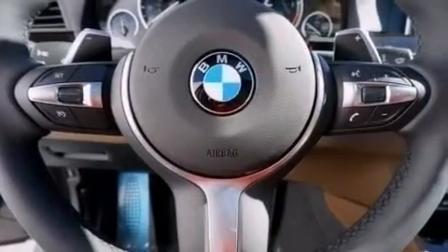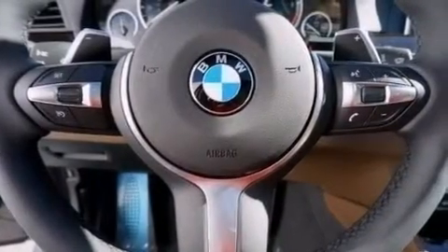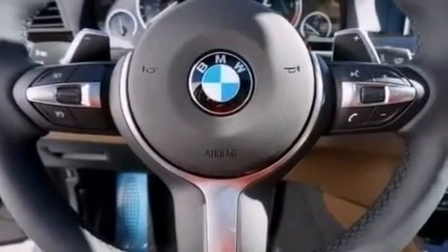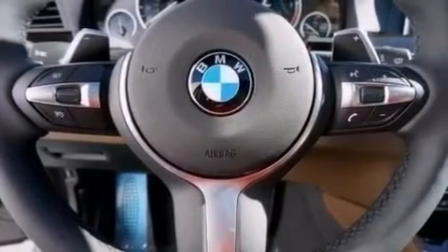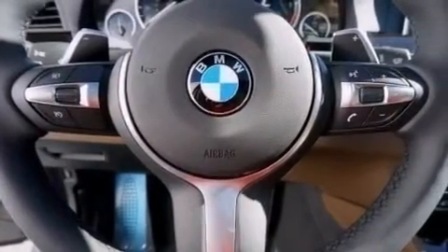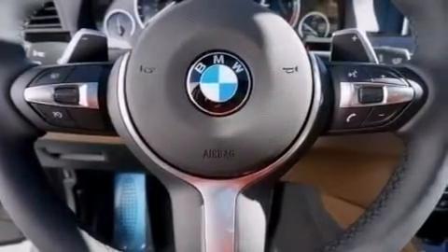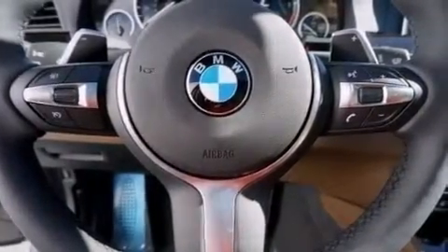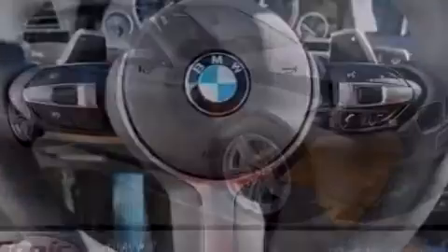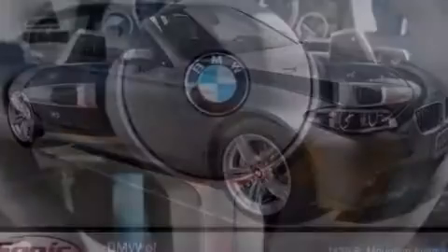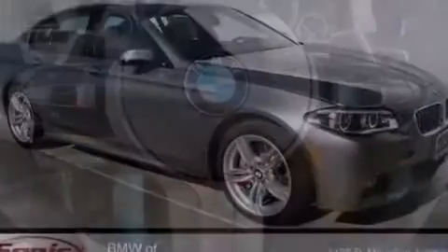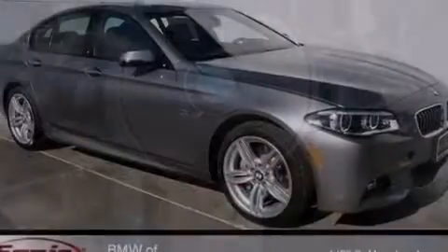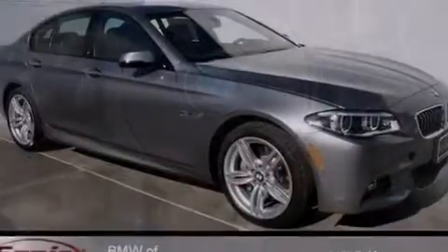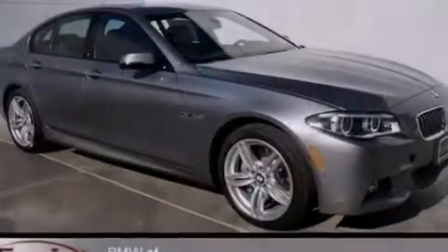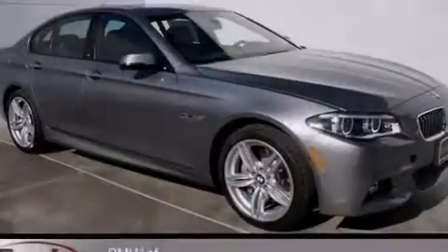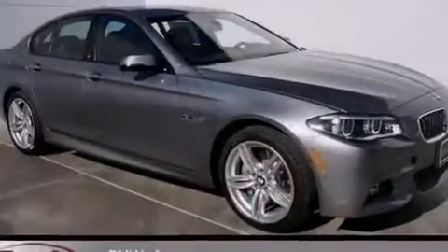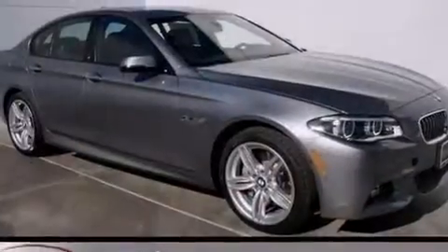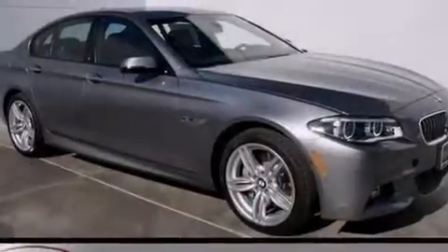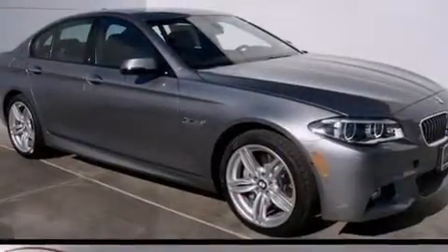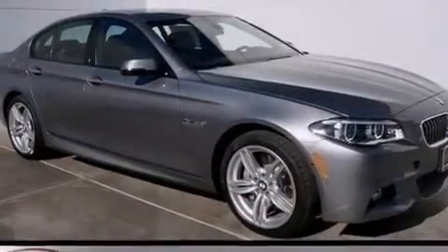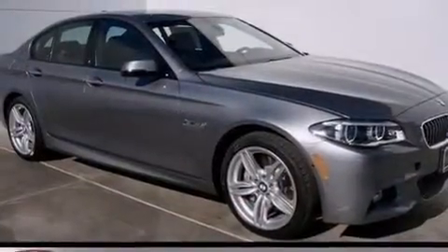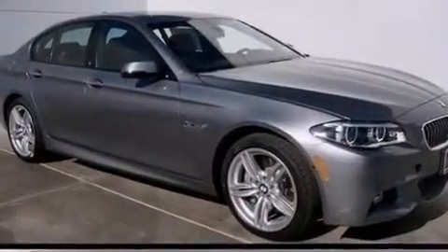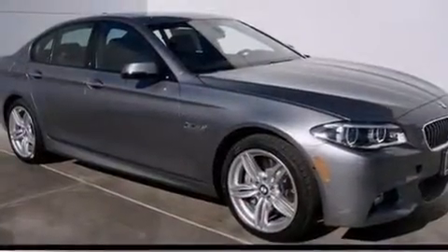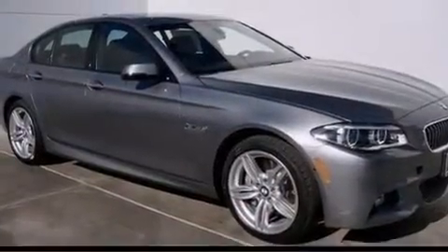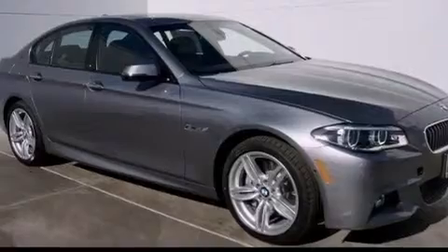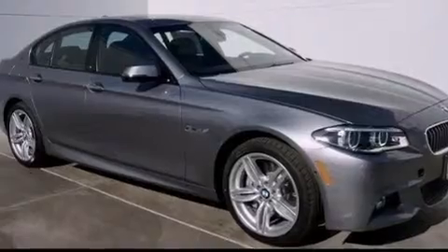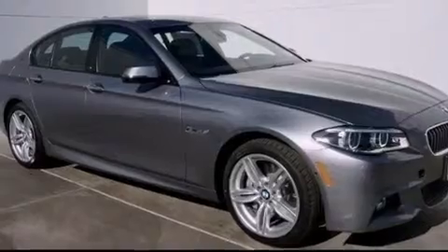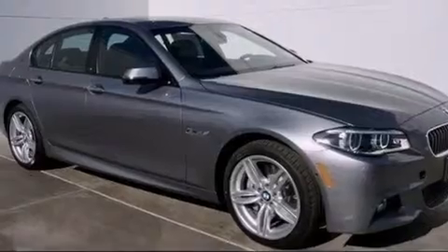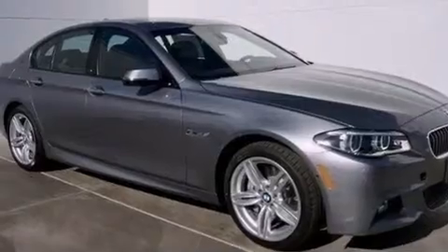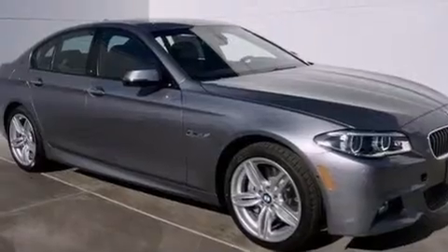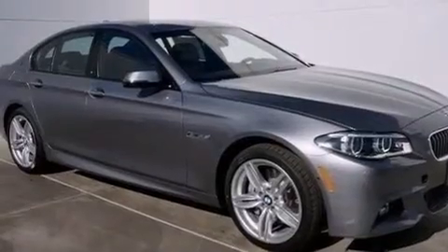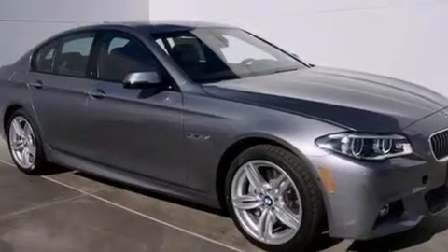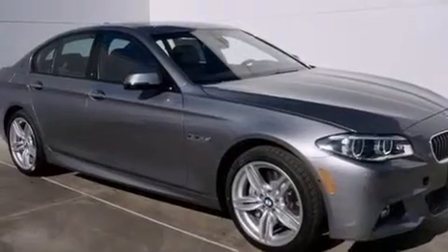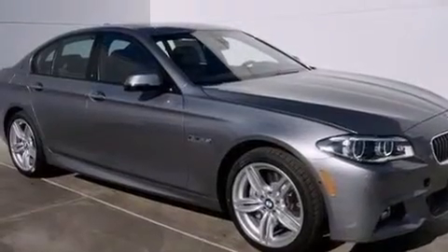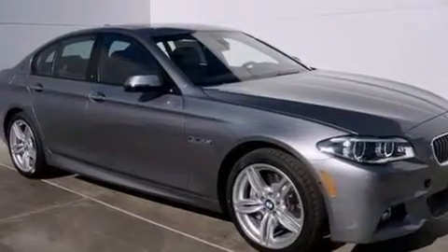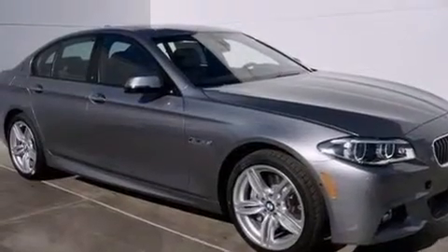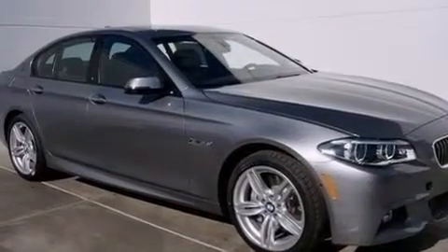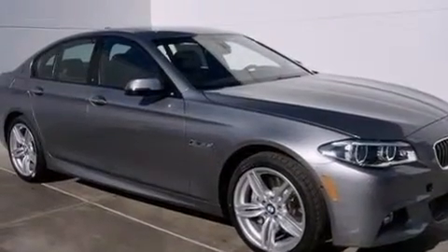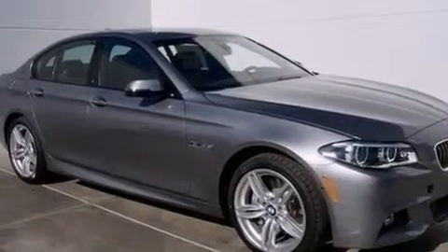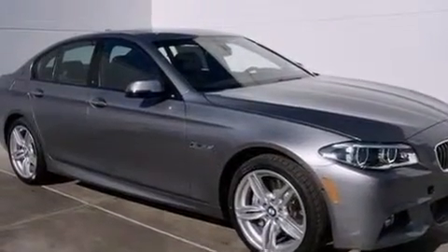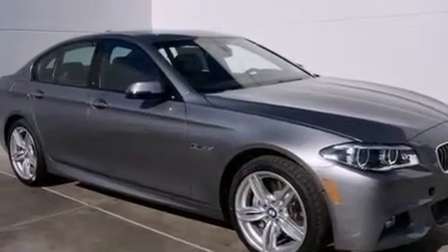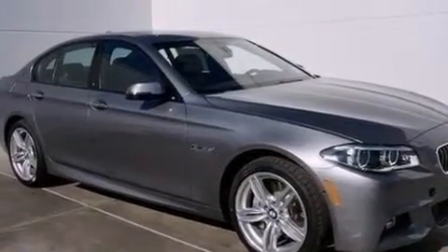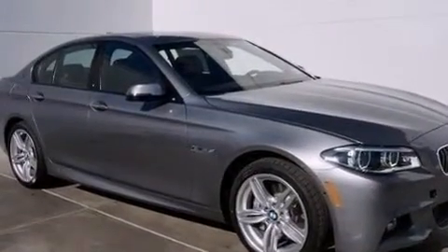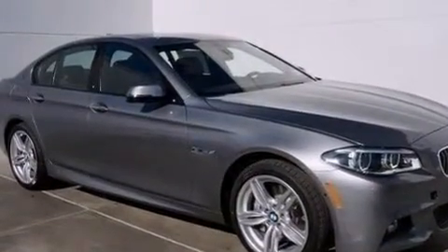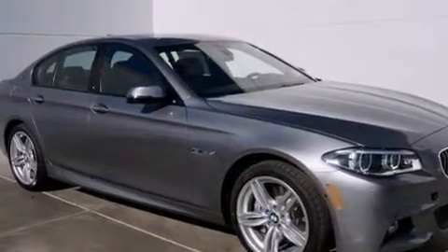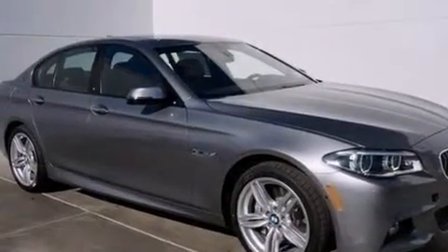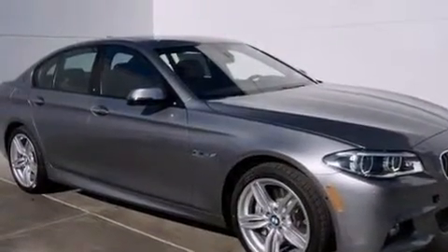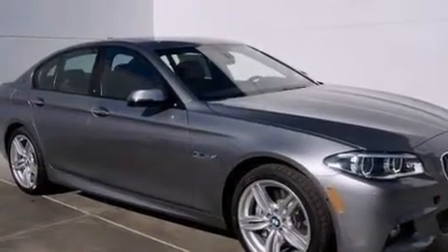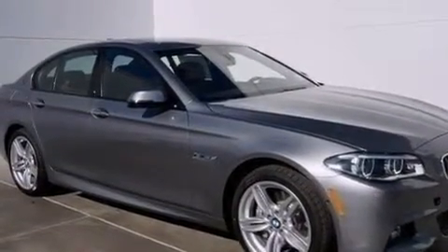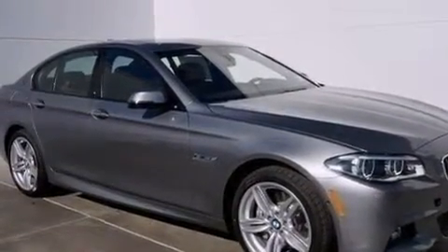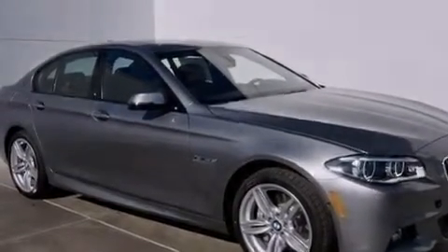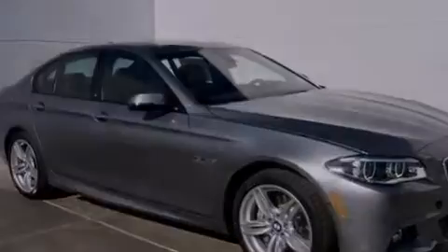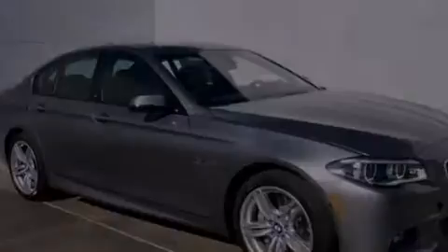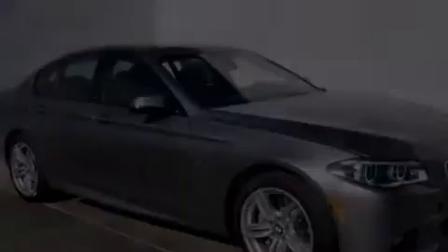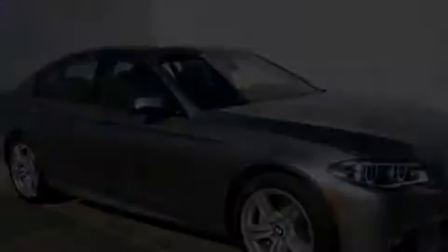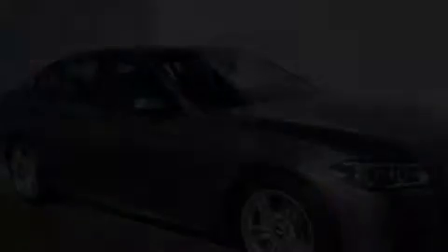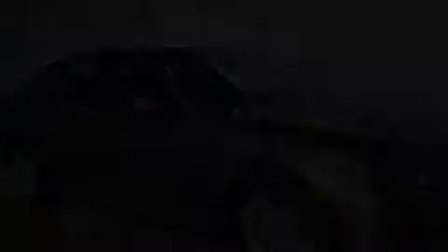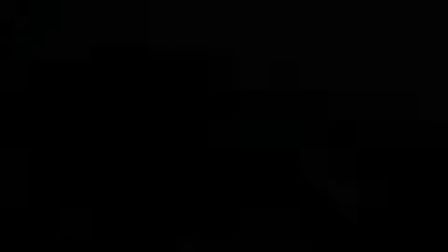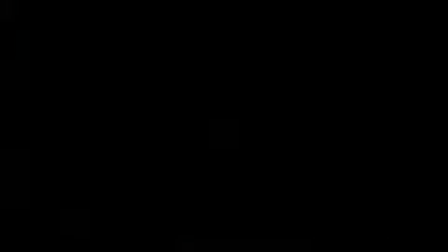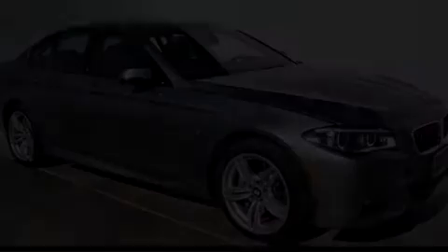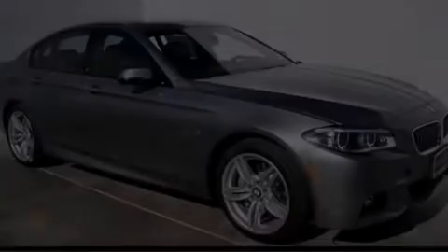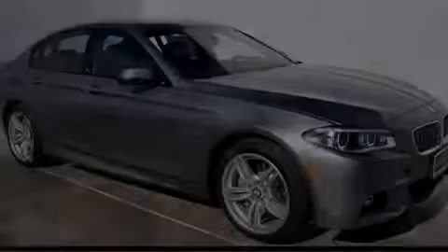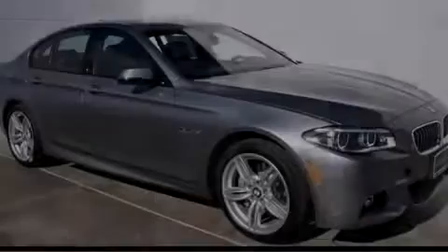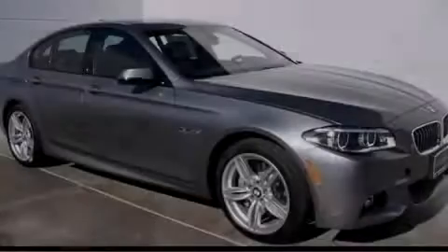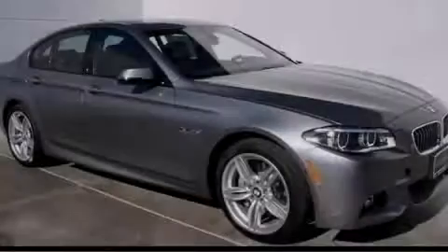With an EPA-estimated rating of 38 miles per gallon on the highway, its fuel efficiency will save you time and money.